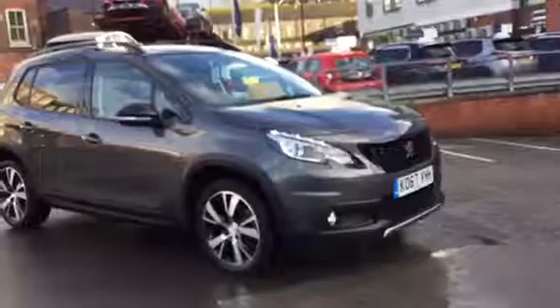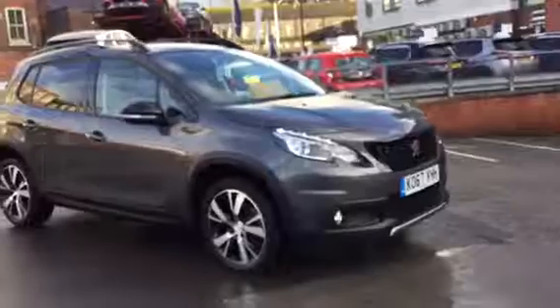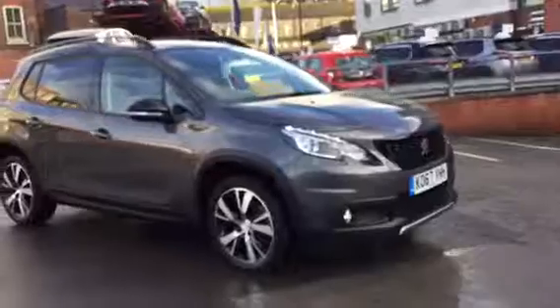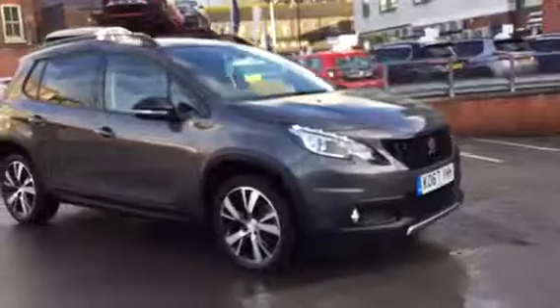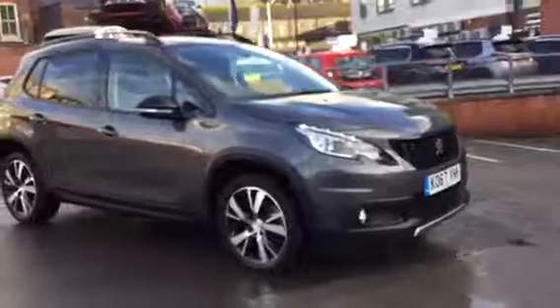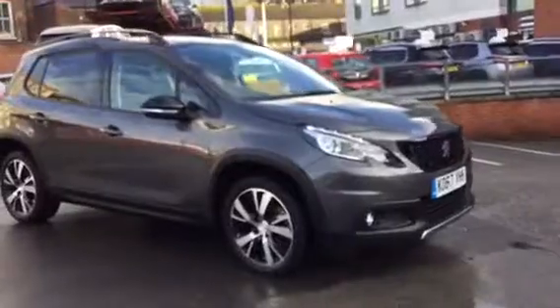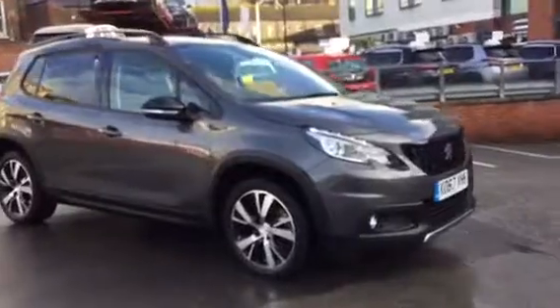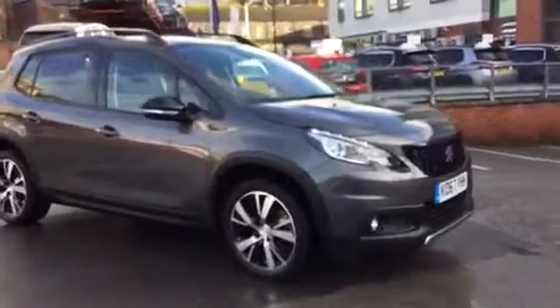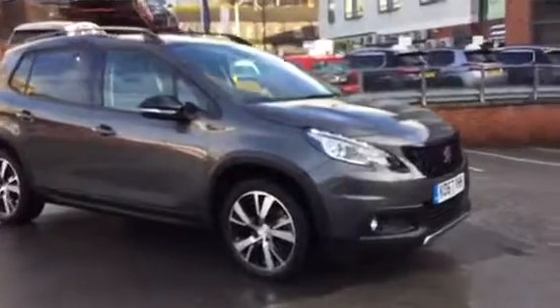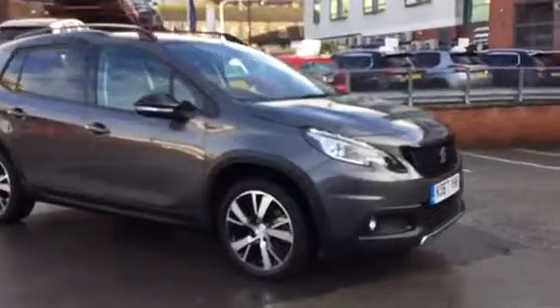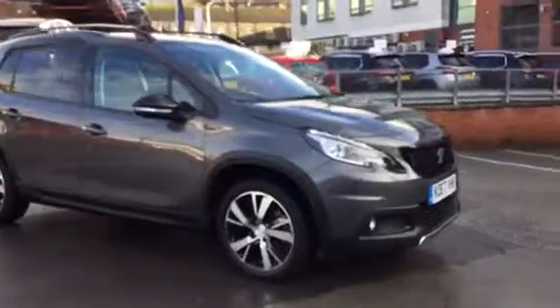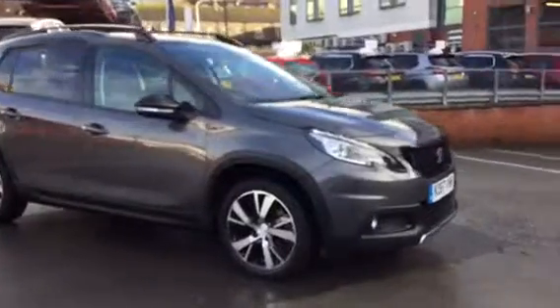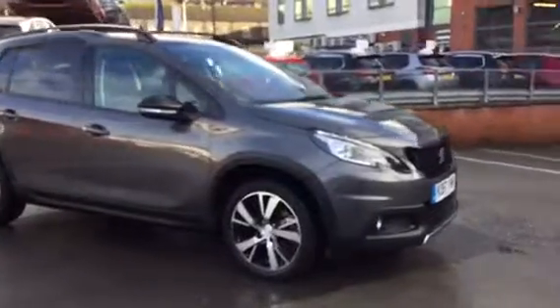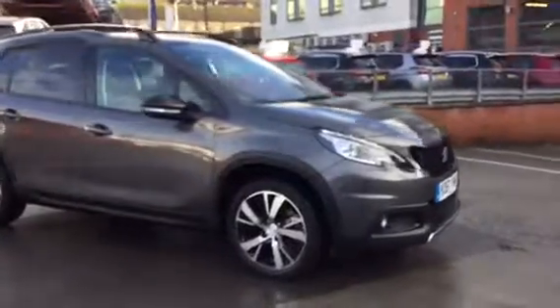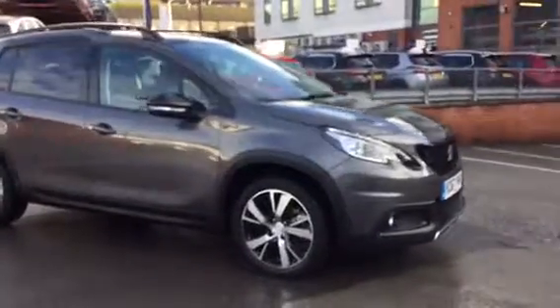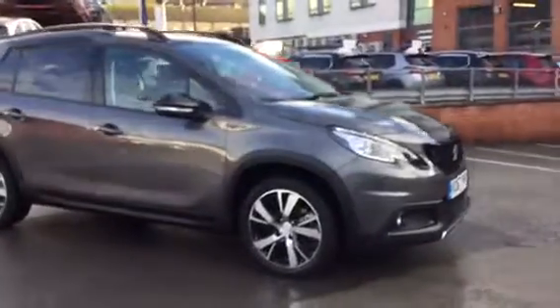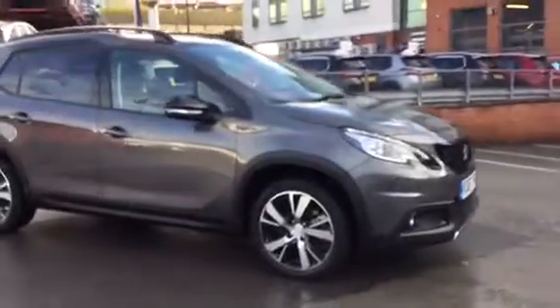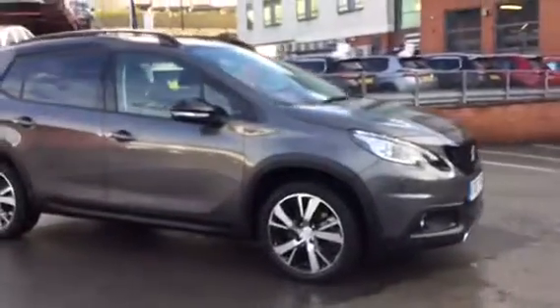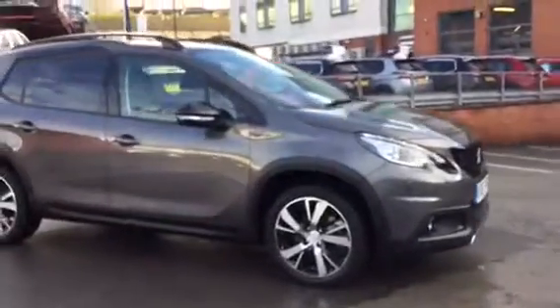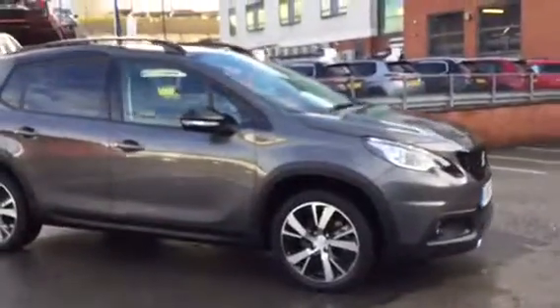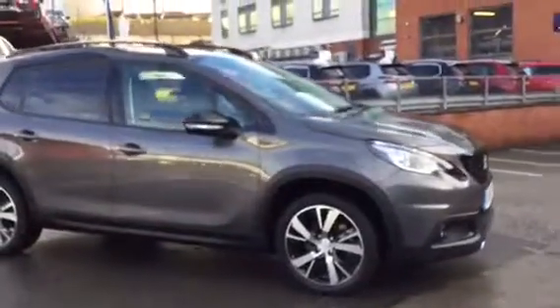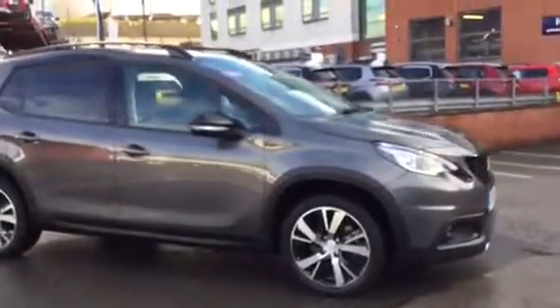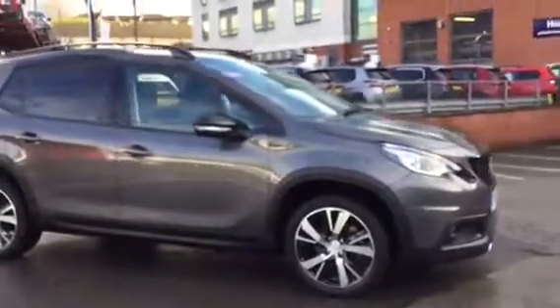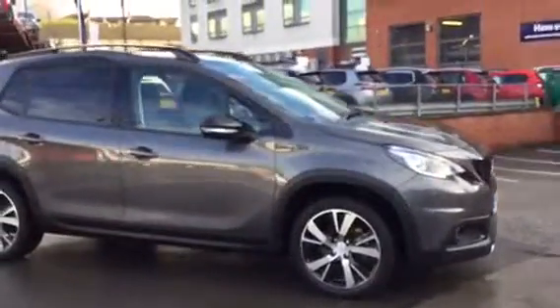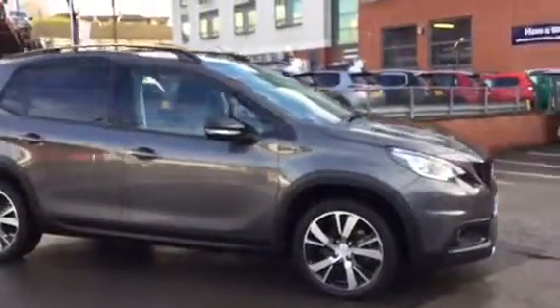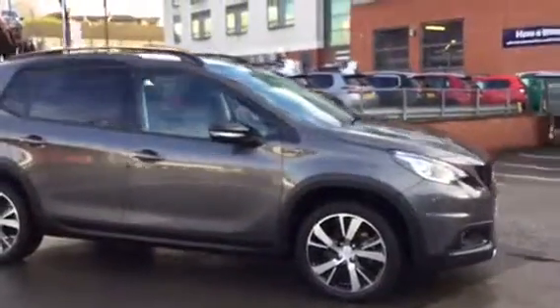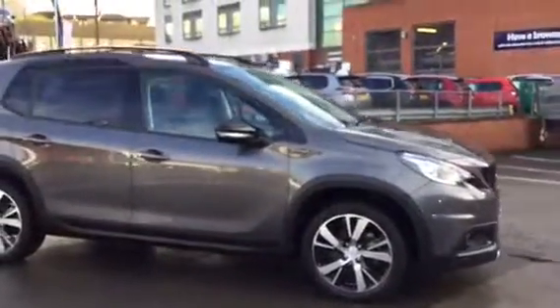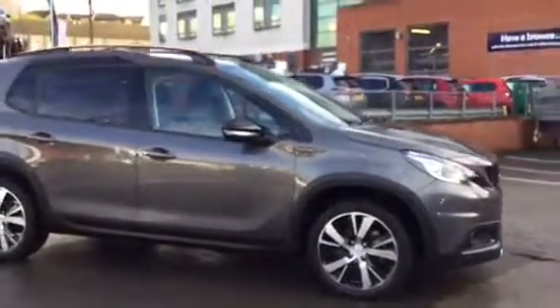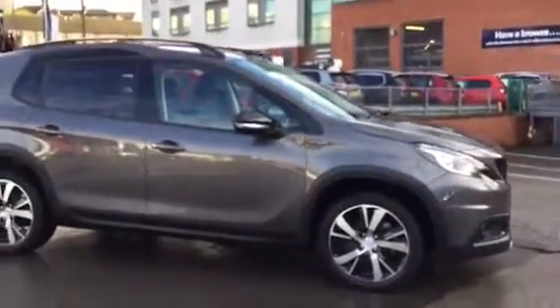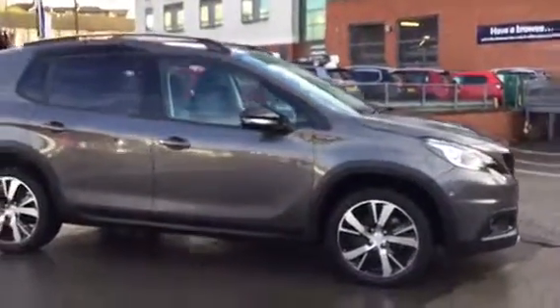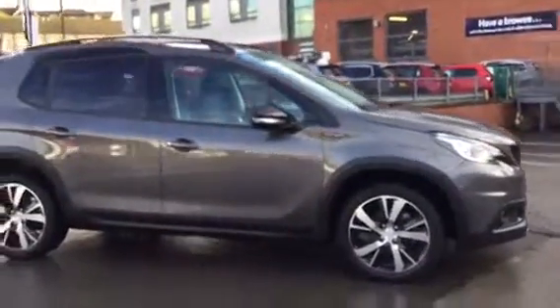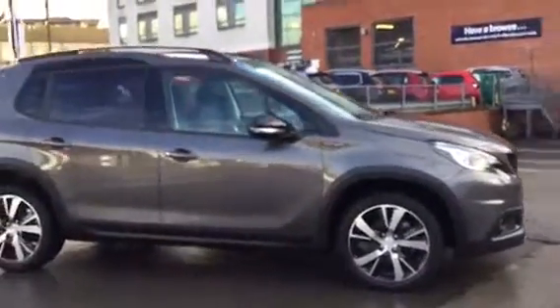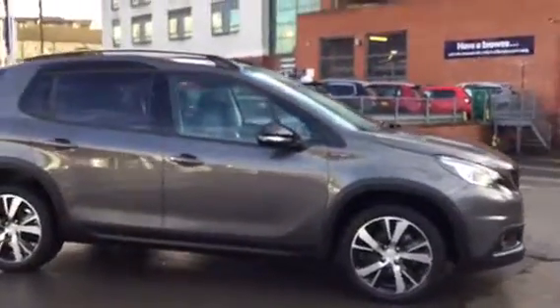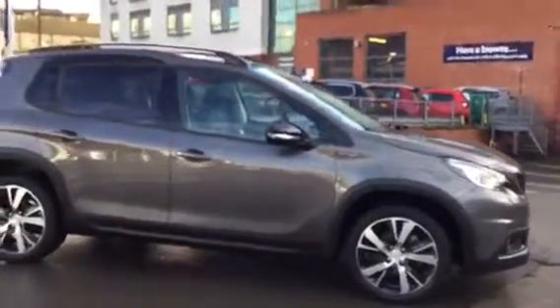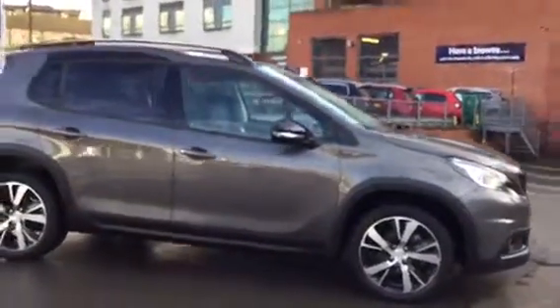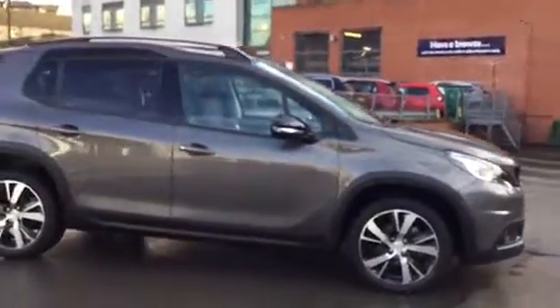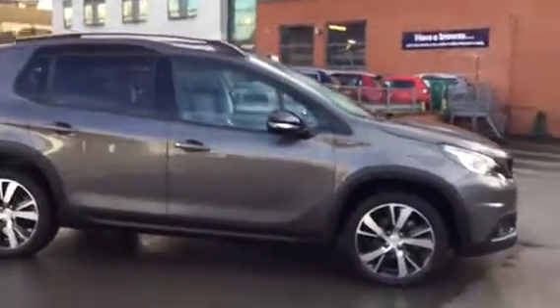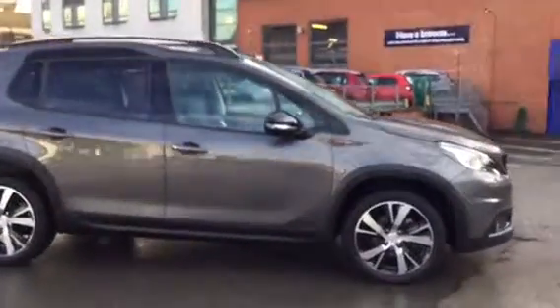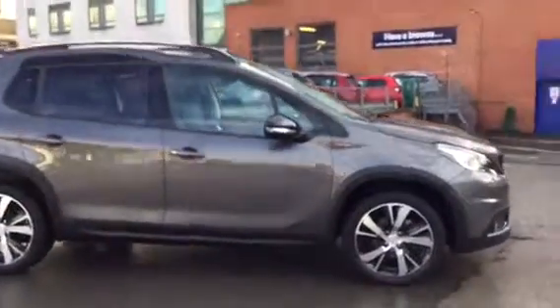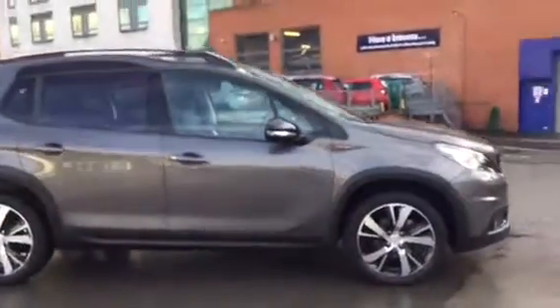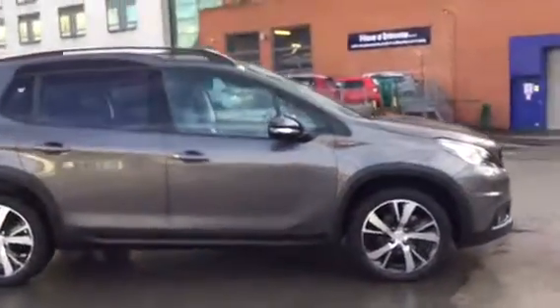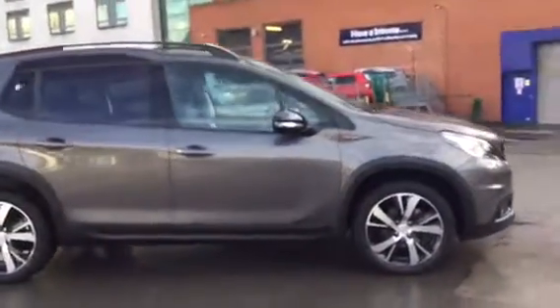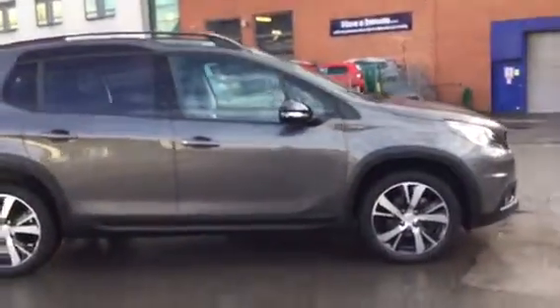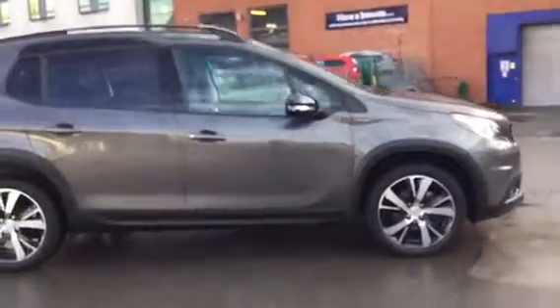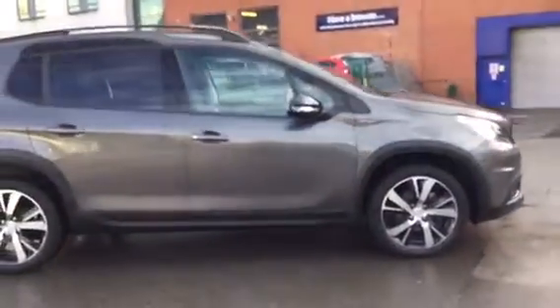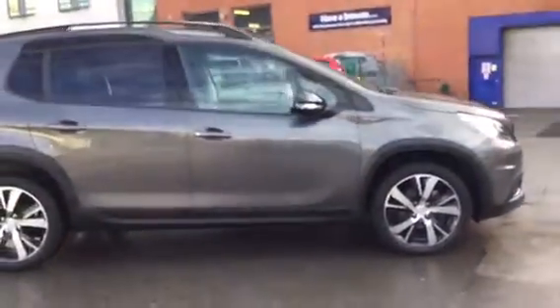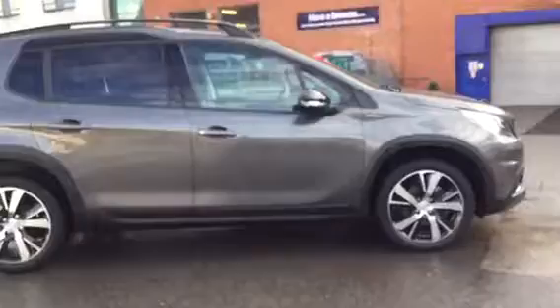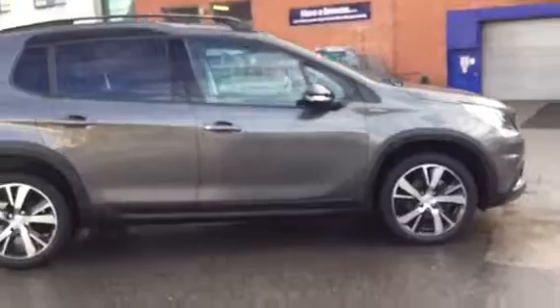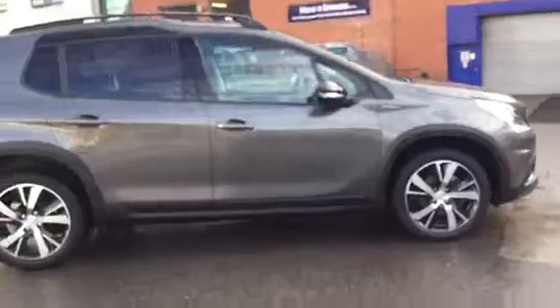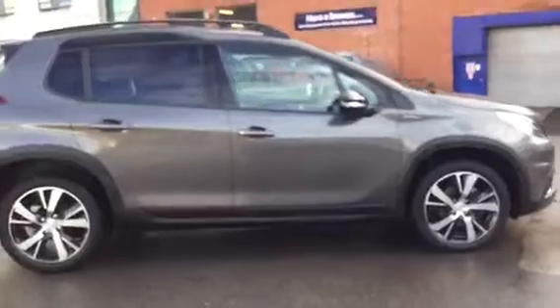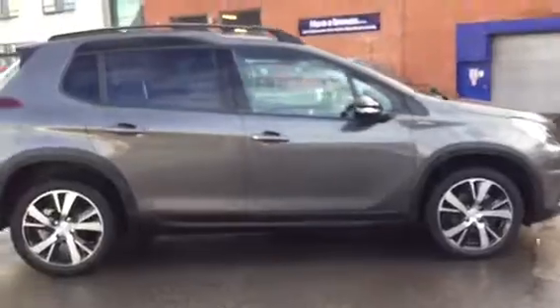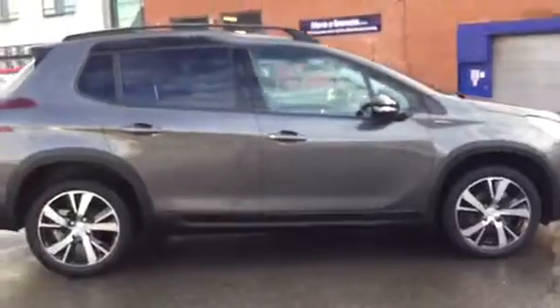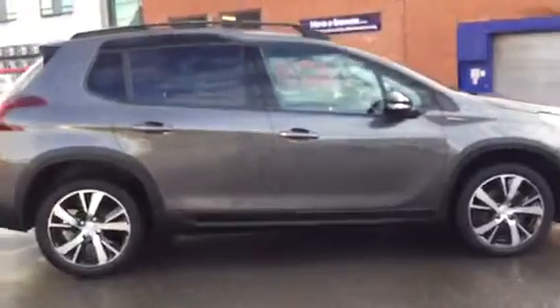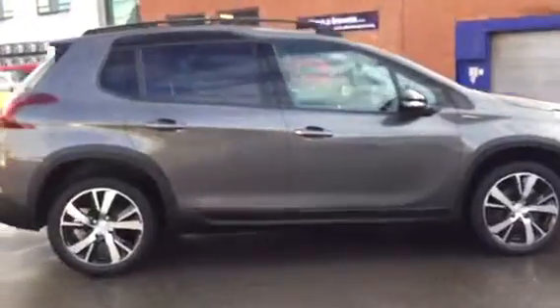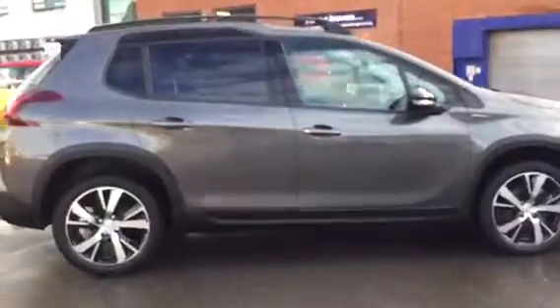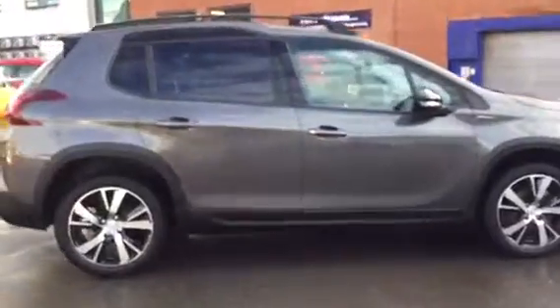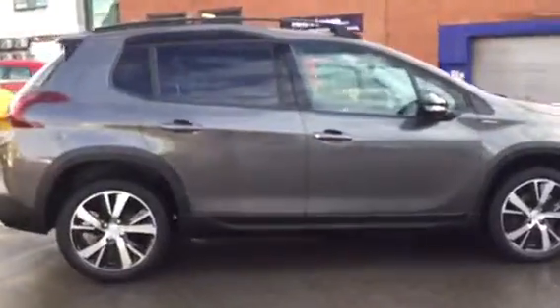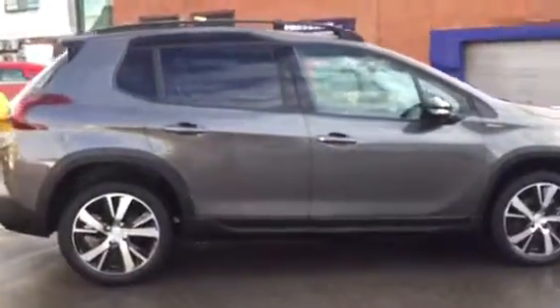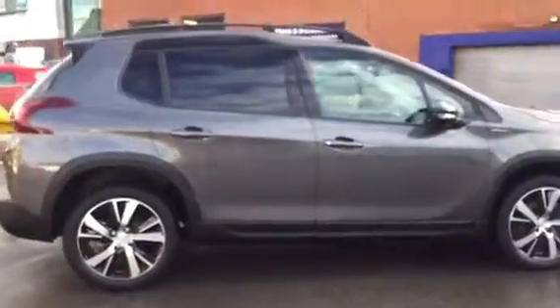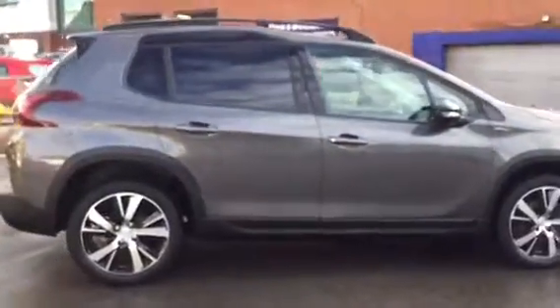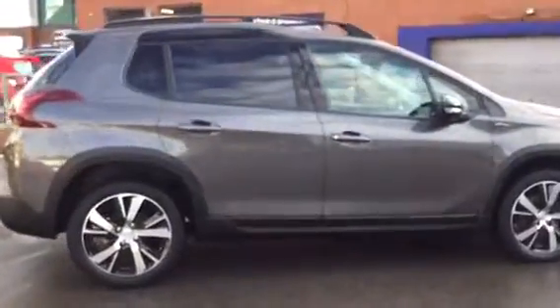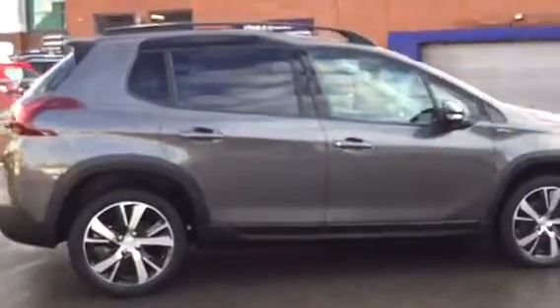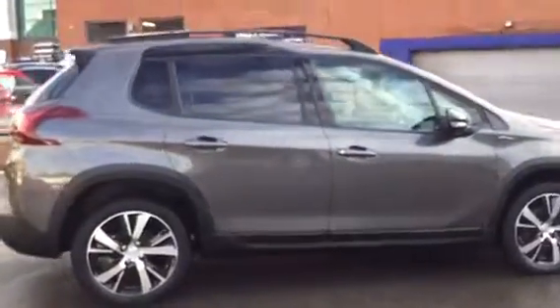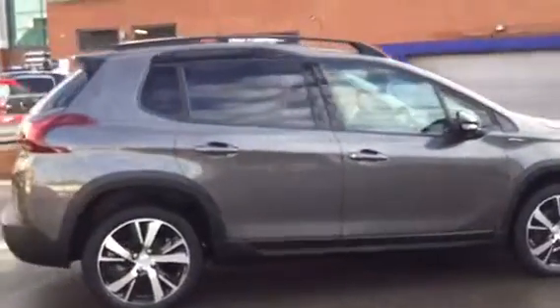Hi, it's Robert J.J. Coulson, Peugeot-Mattersfield. Today I'm just going to show you this 2008 GT line in Nimbus Grey.